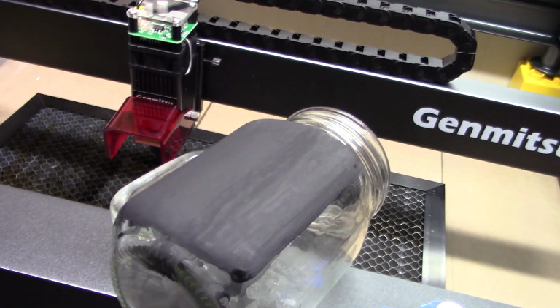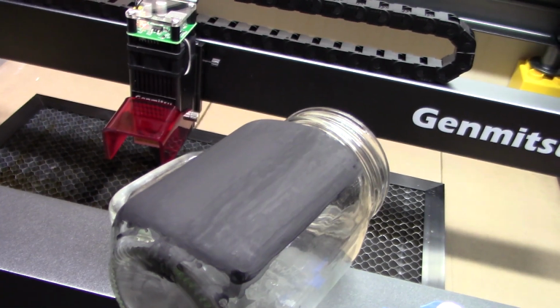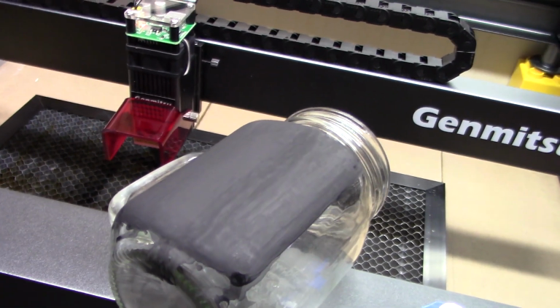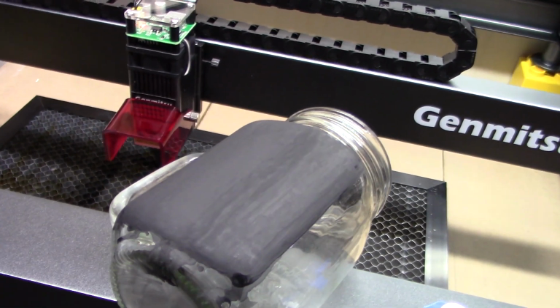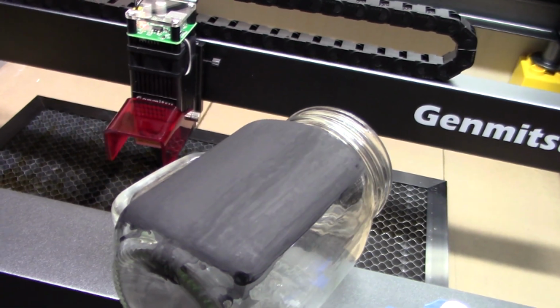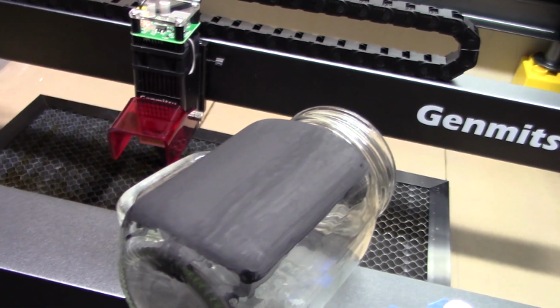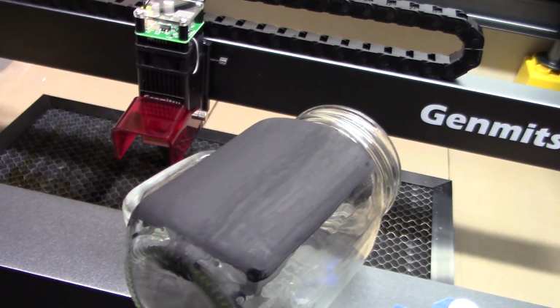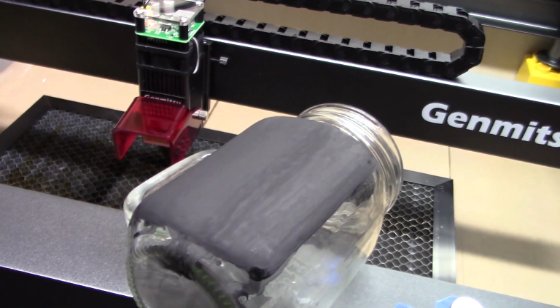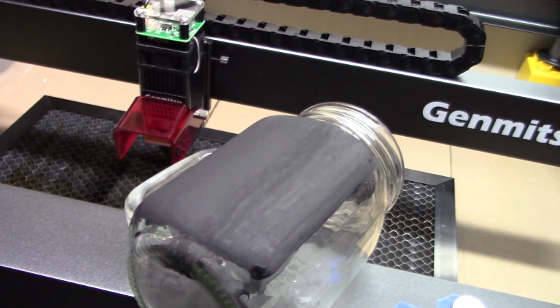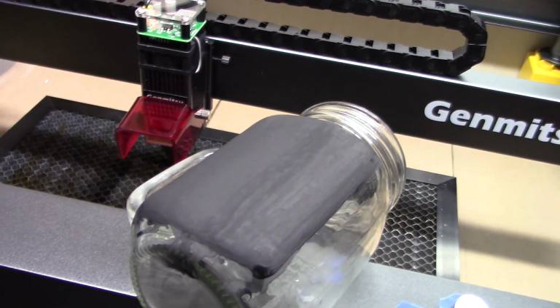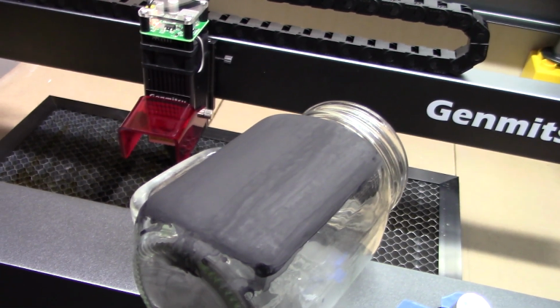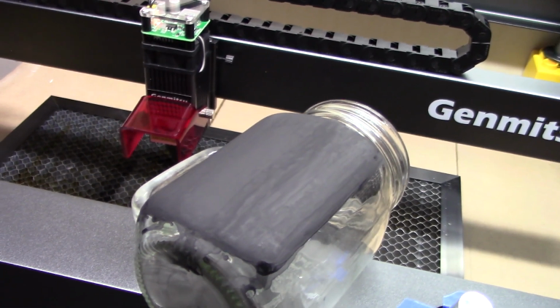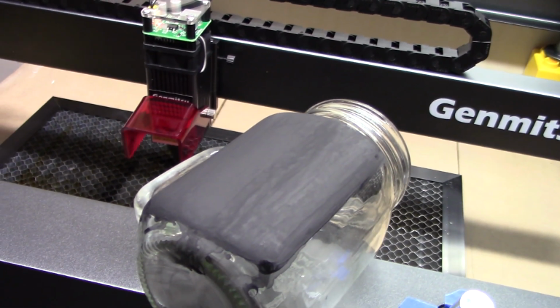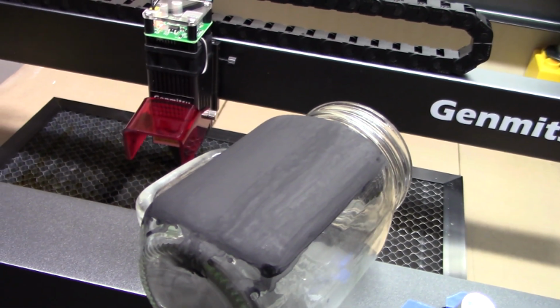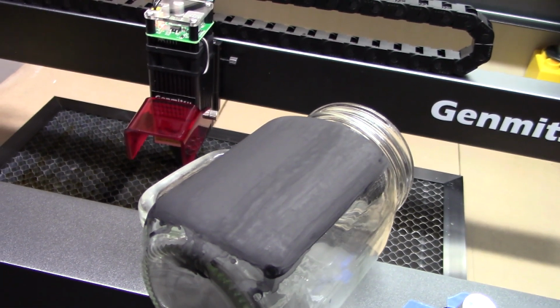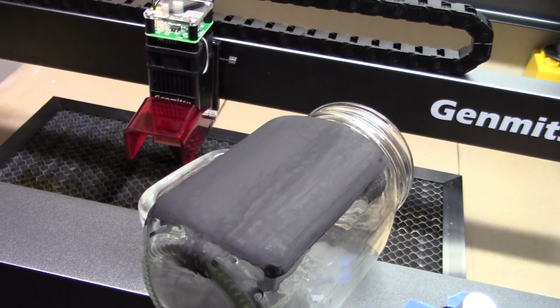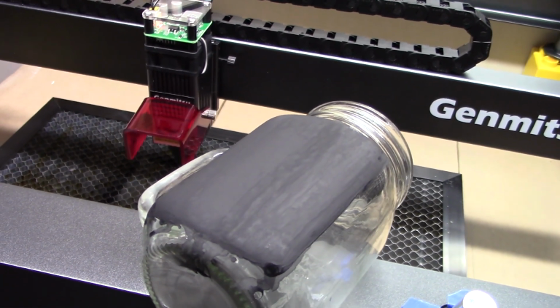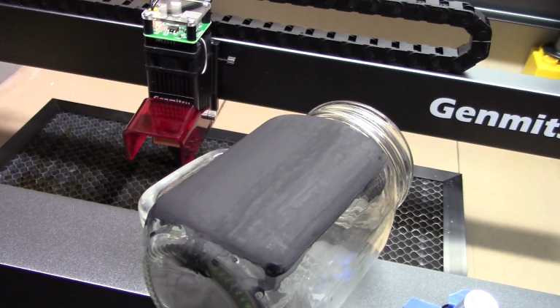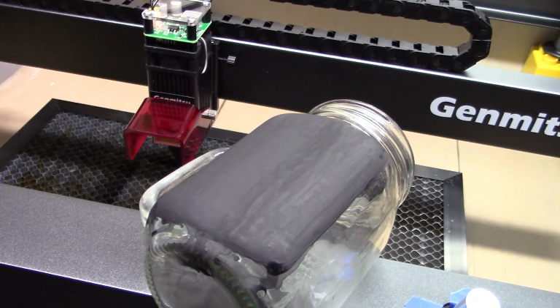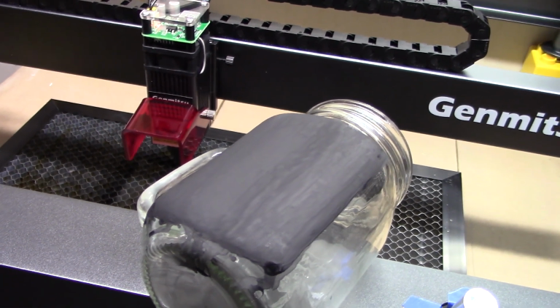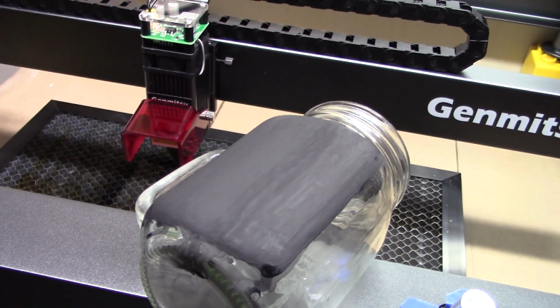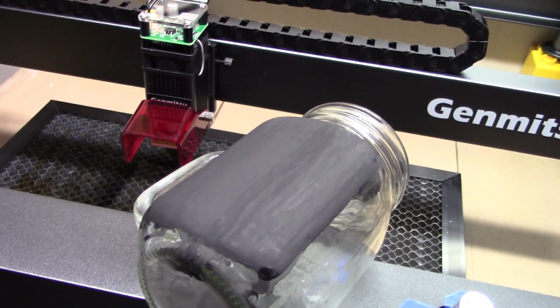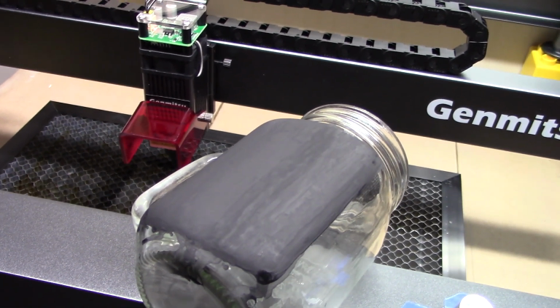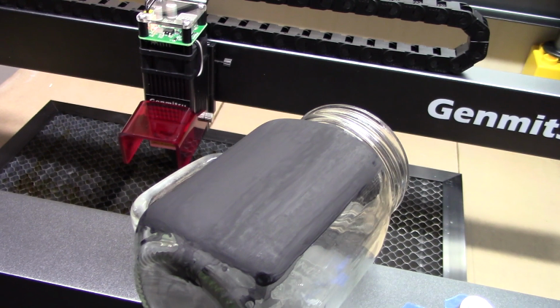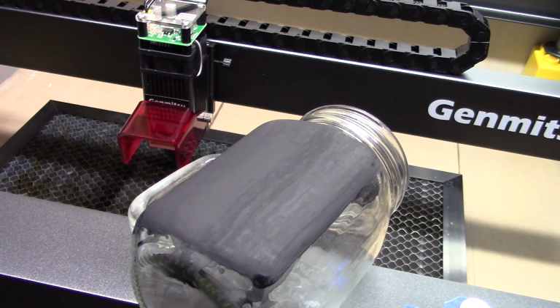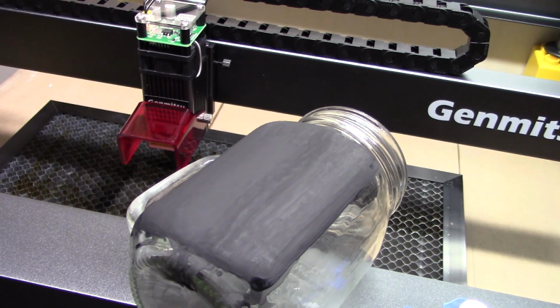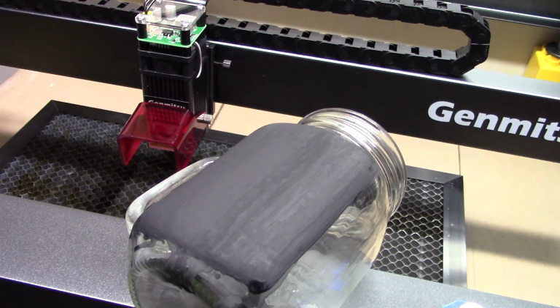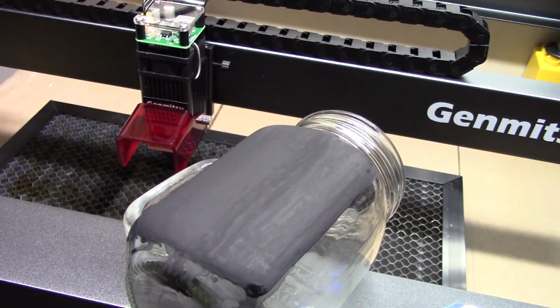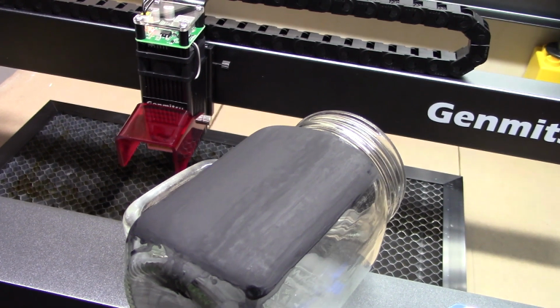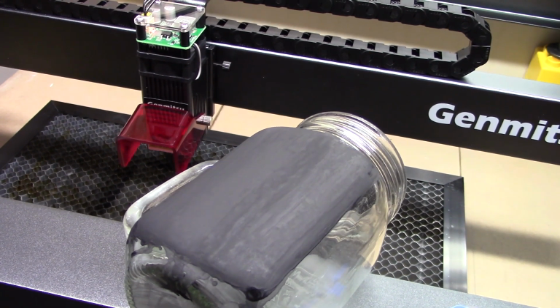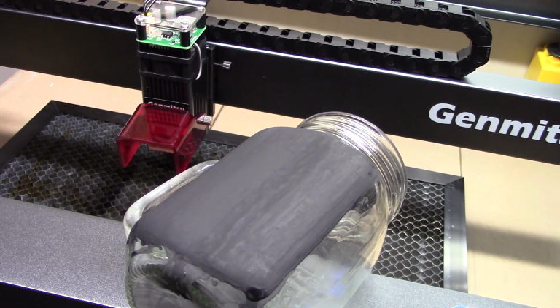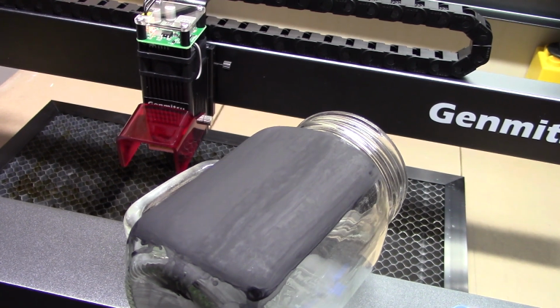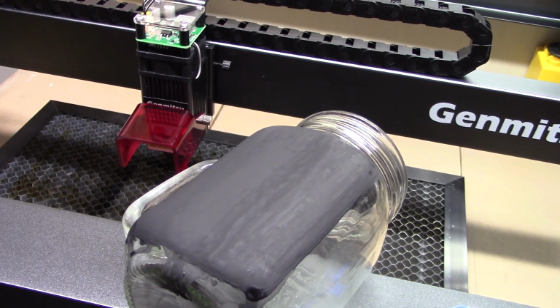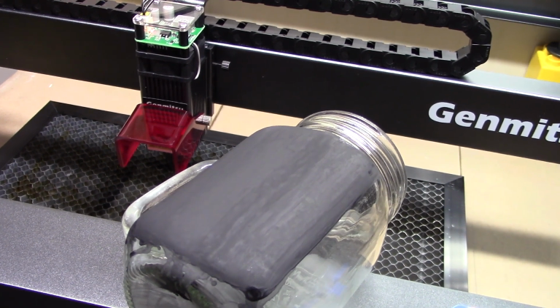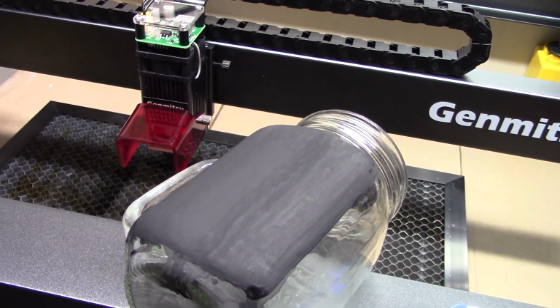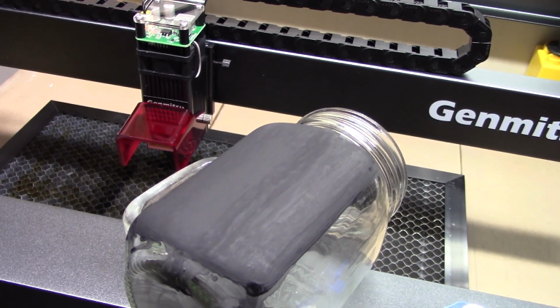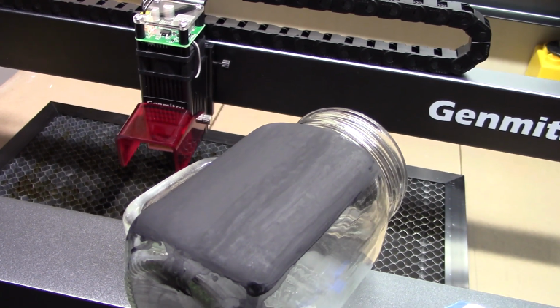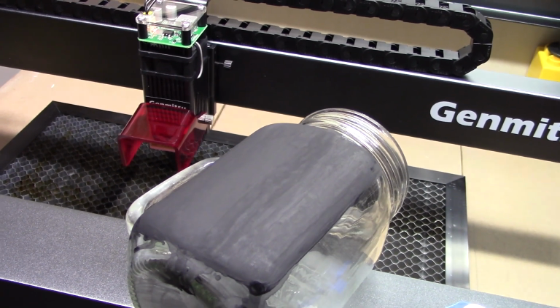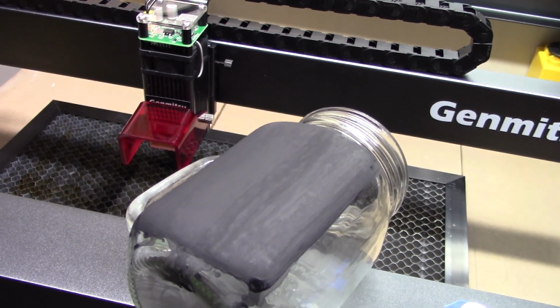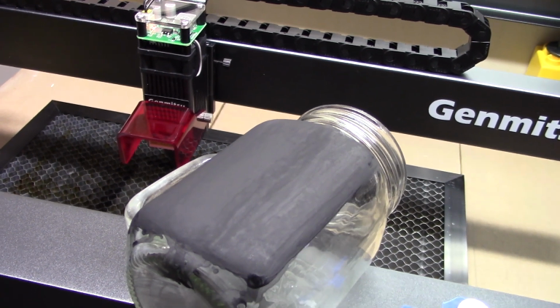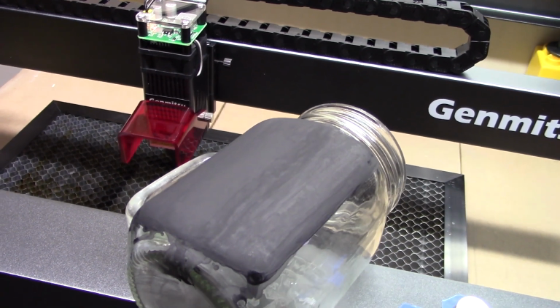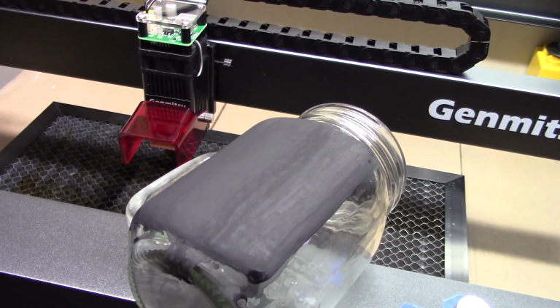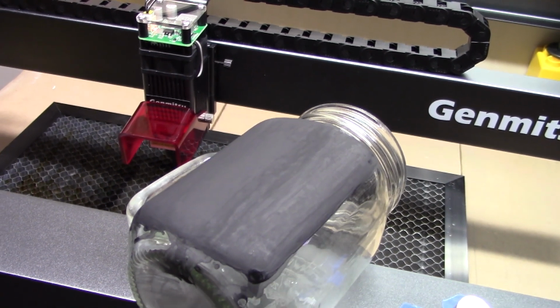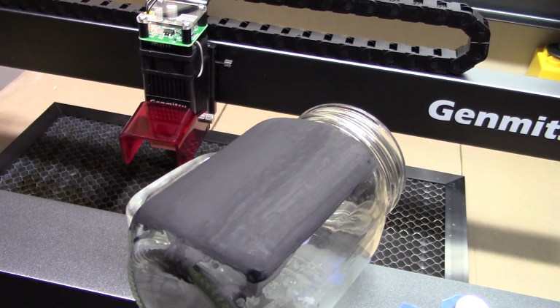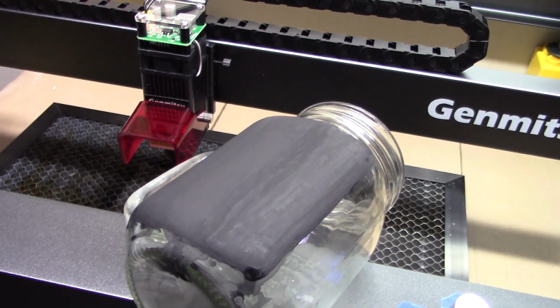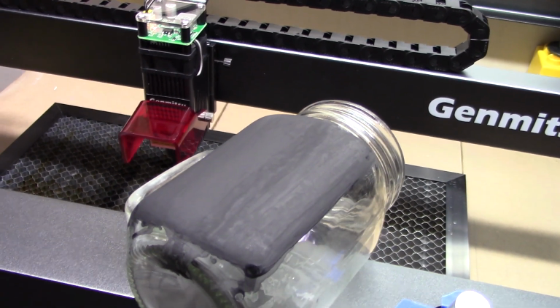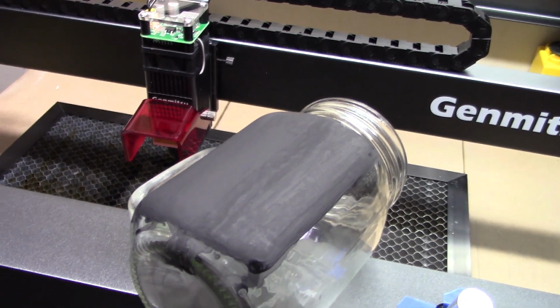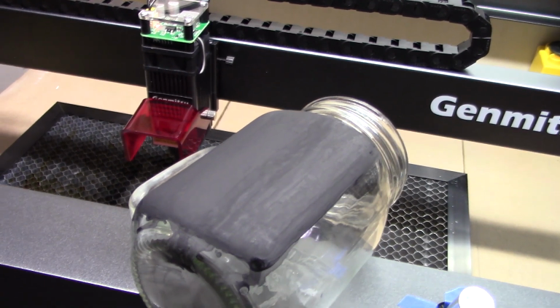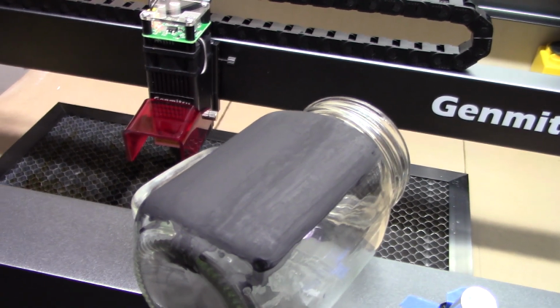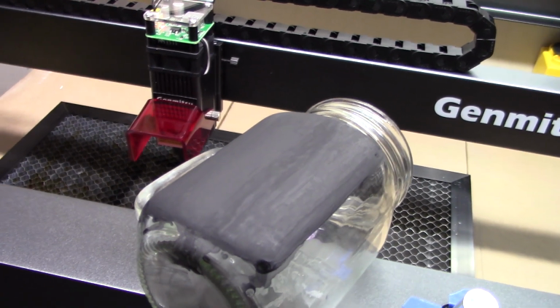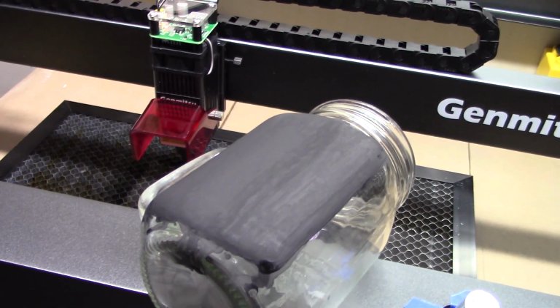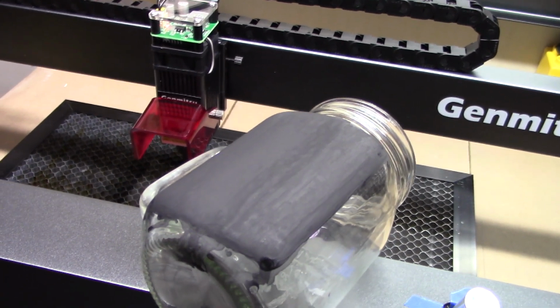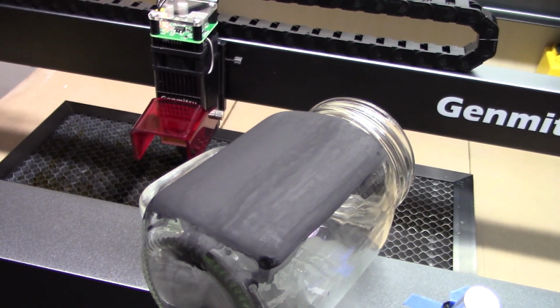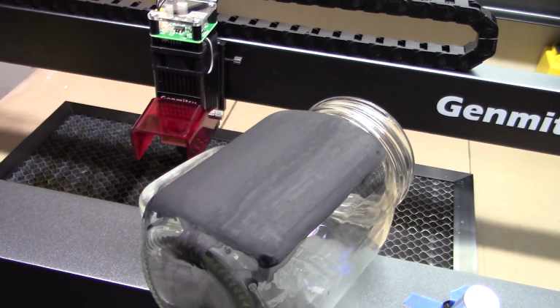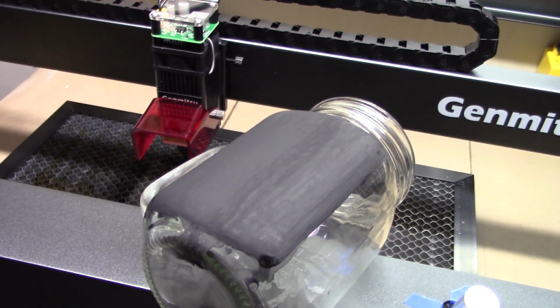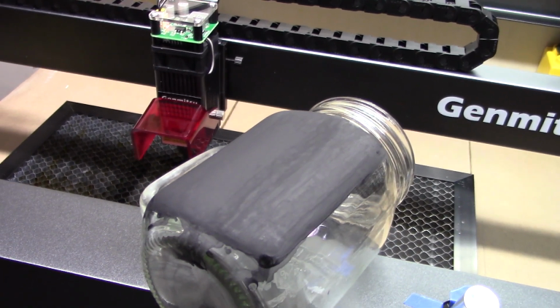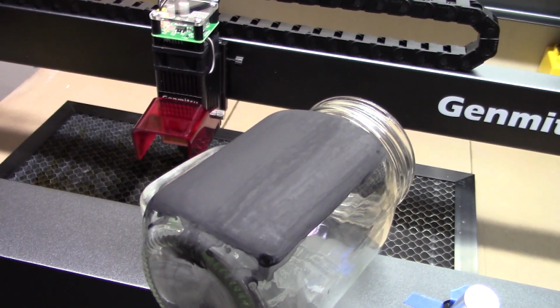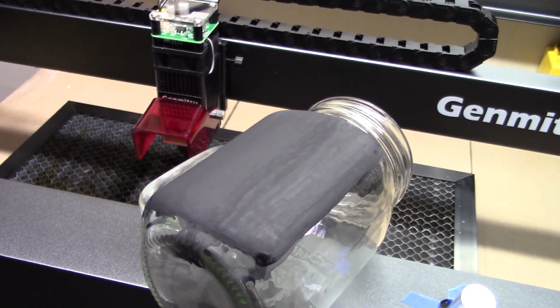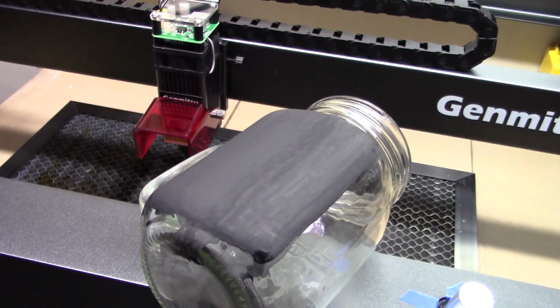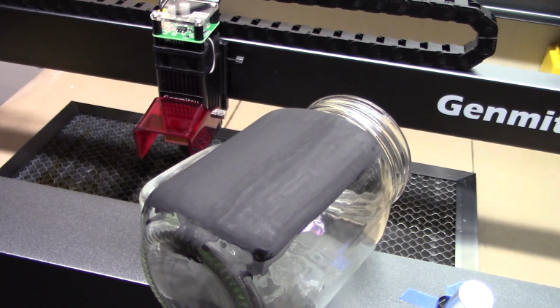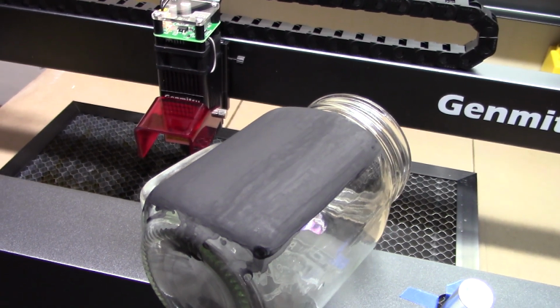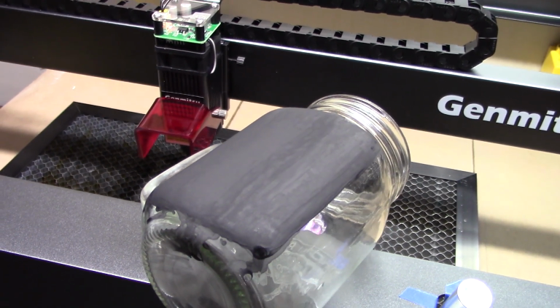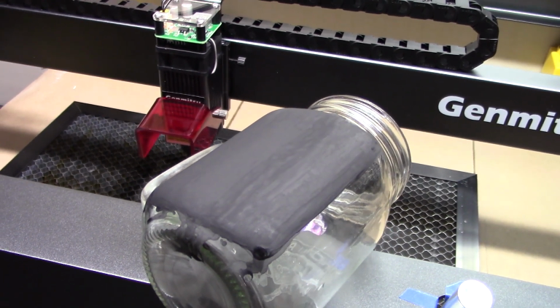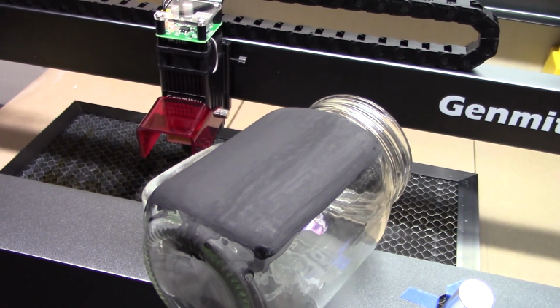I have four coats of the tempera paint on my glass. I'm going to get this into the laser, get it lined up, and start the burn.